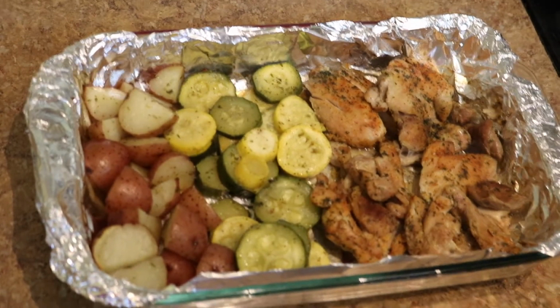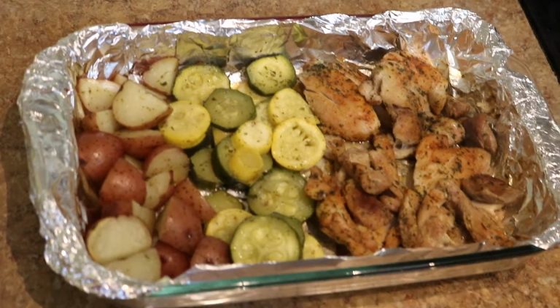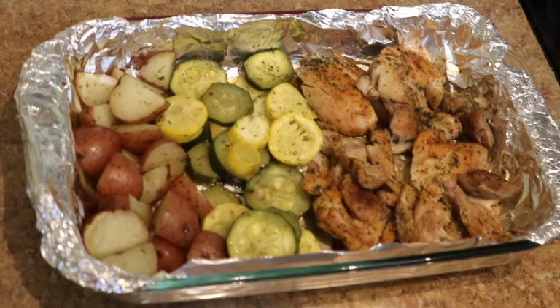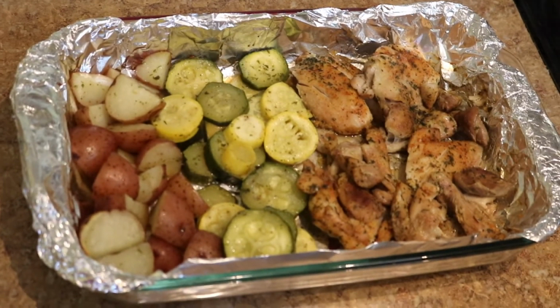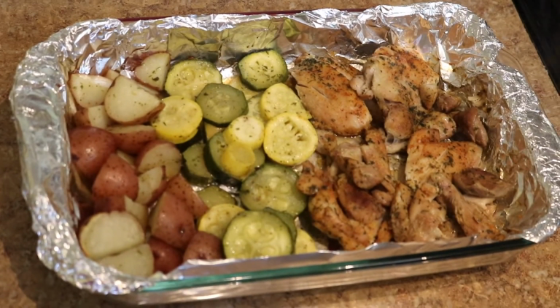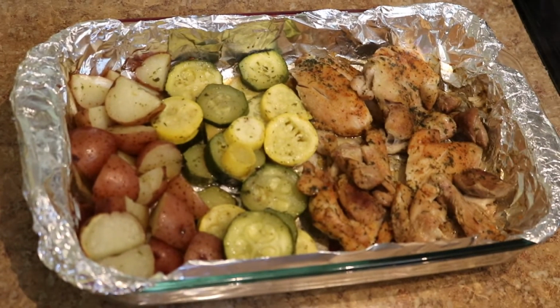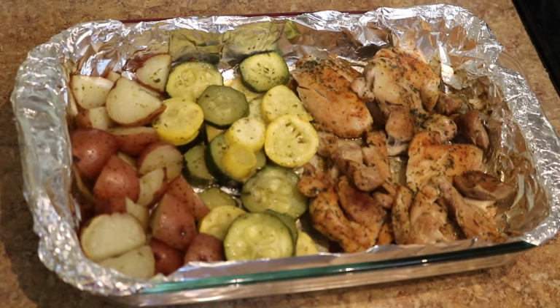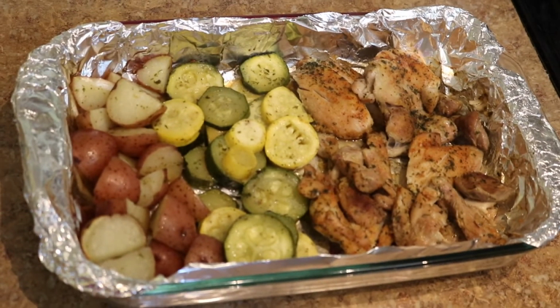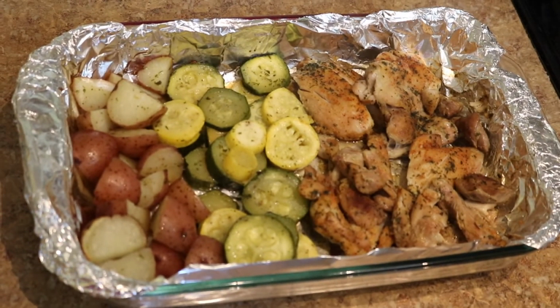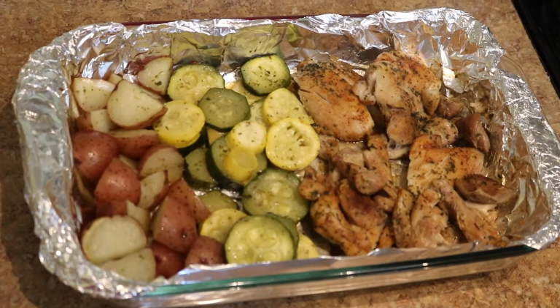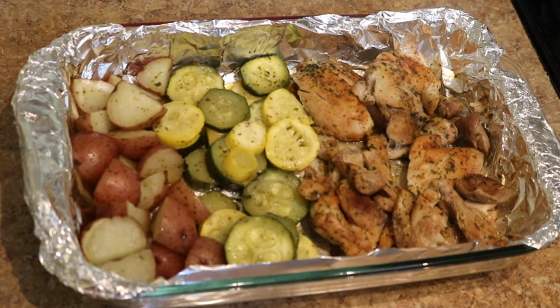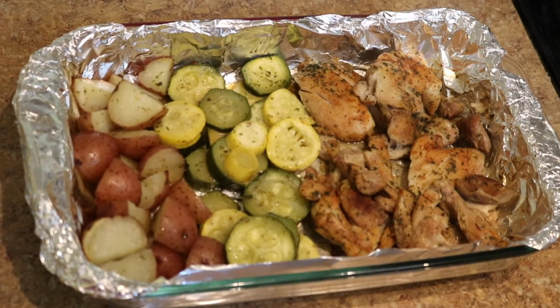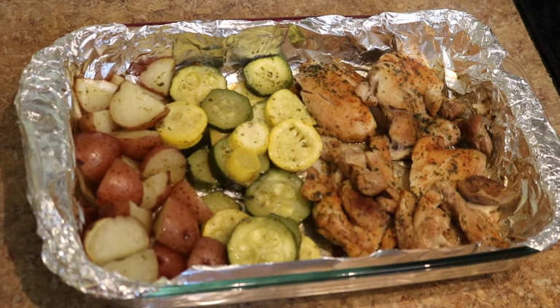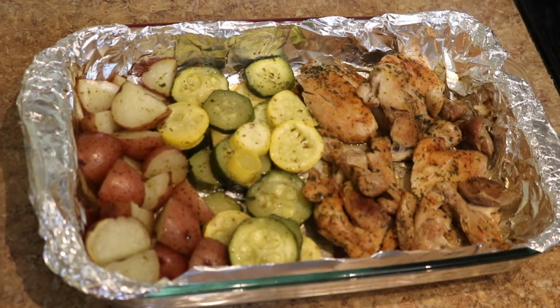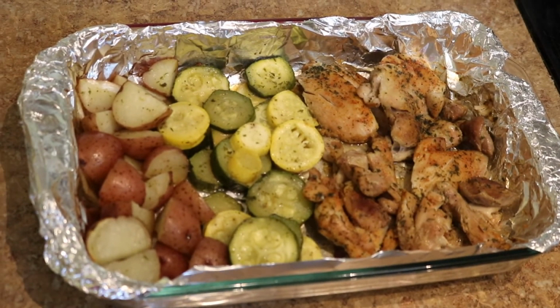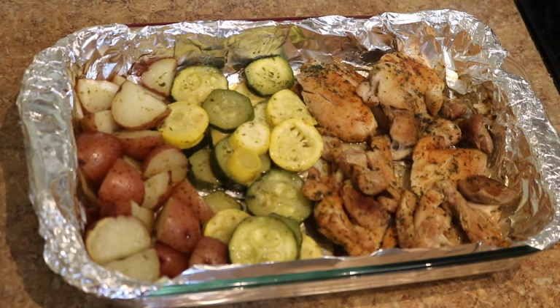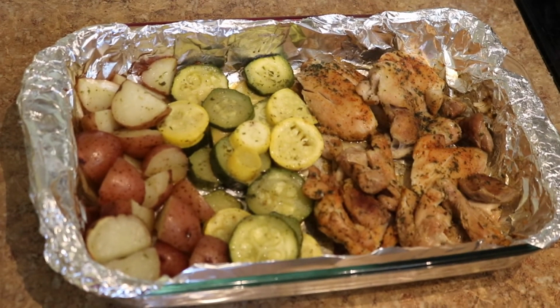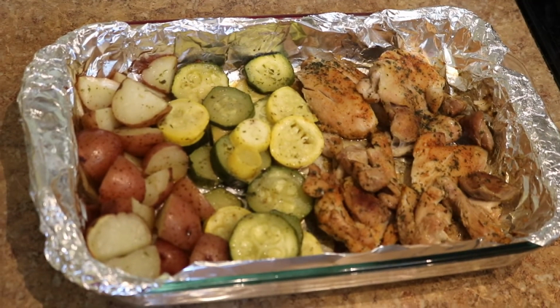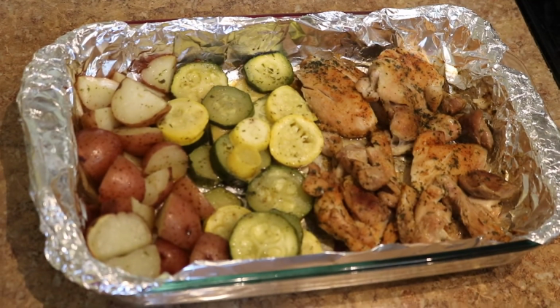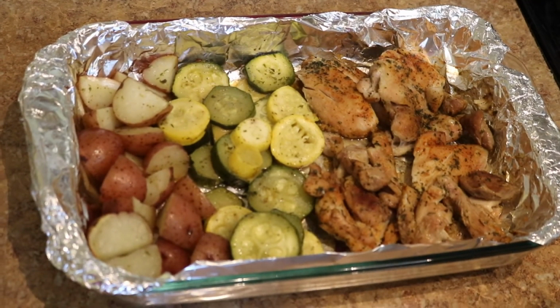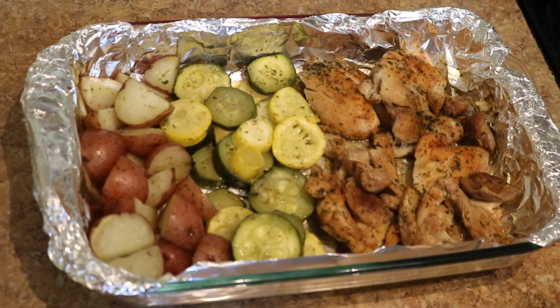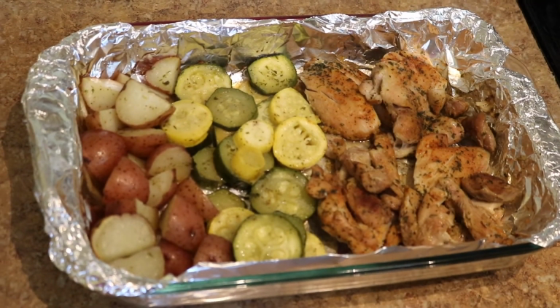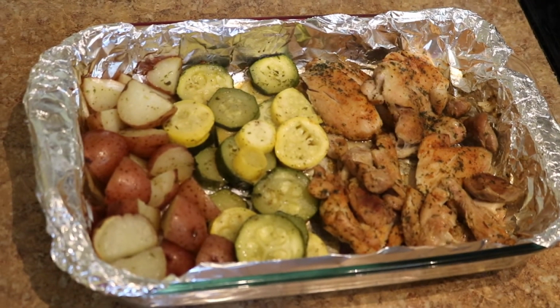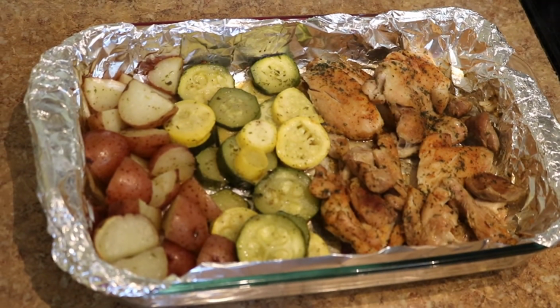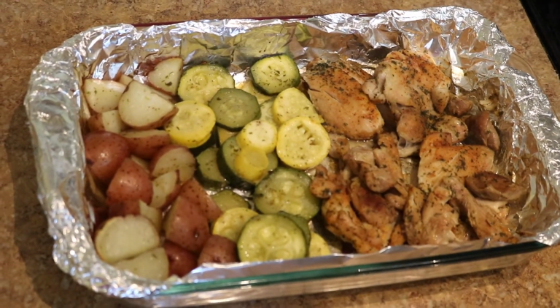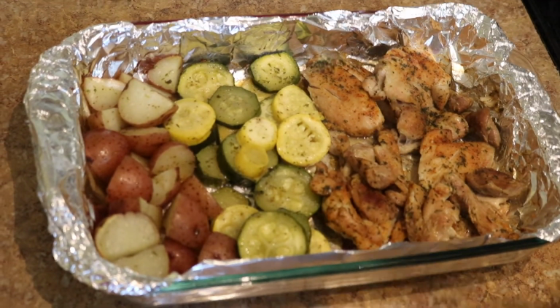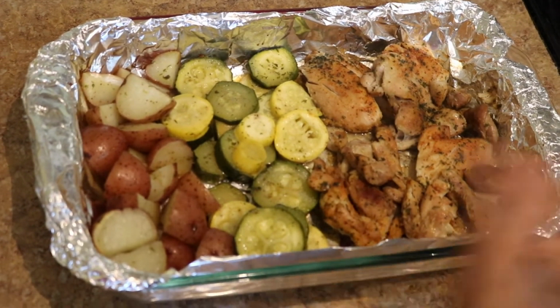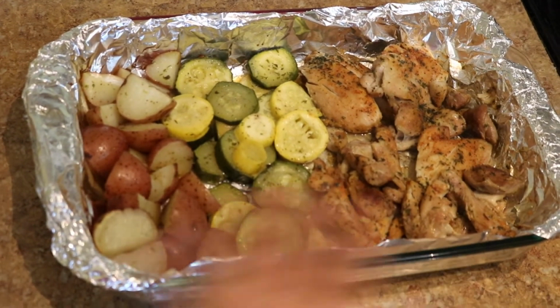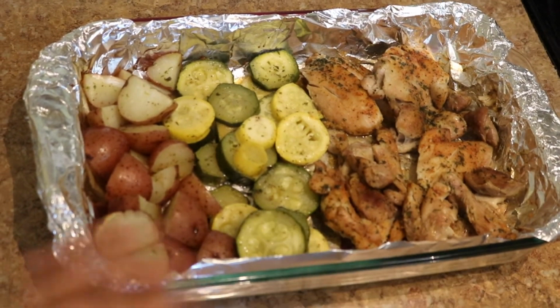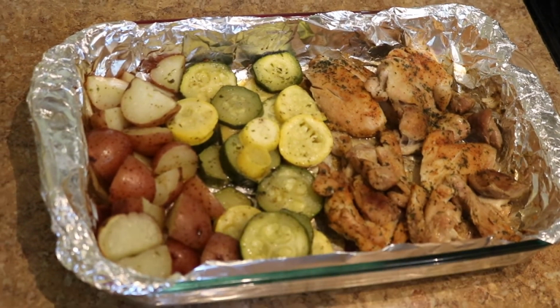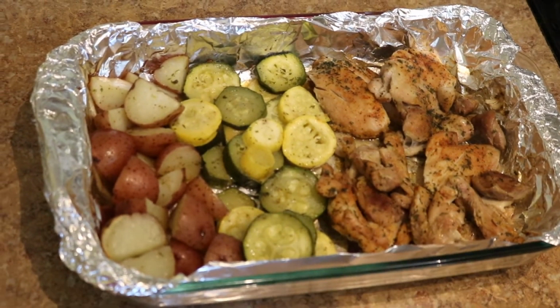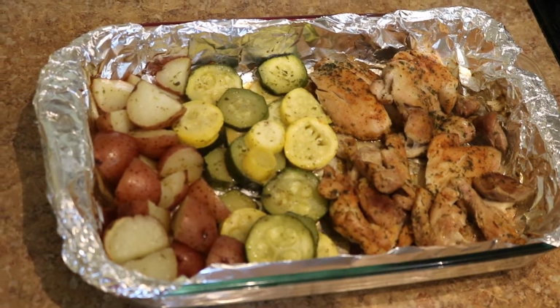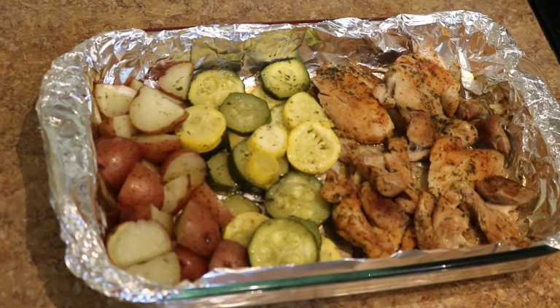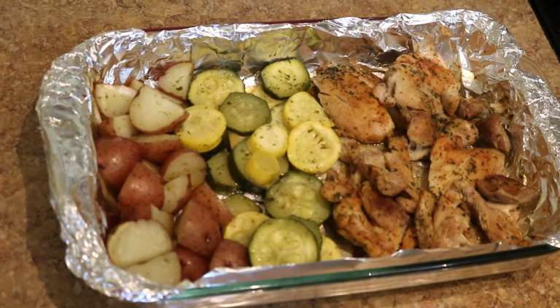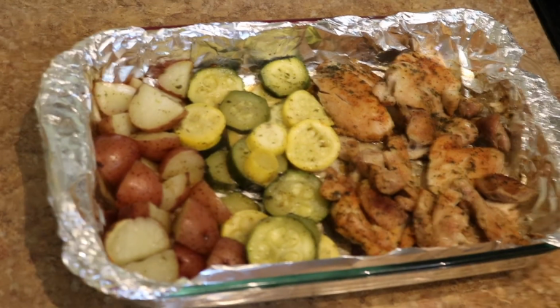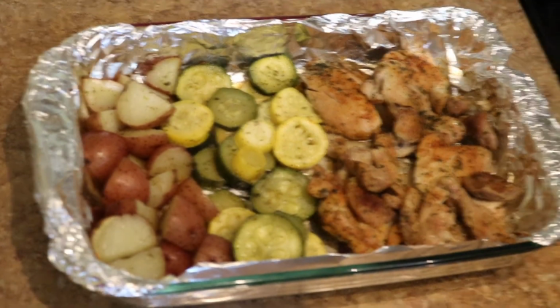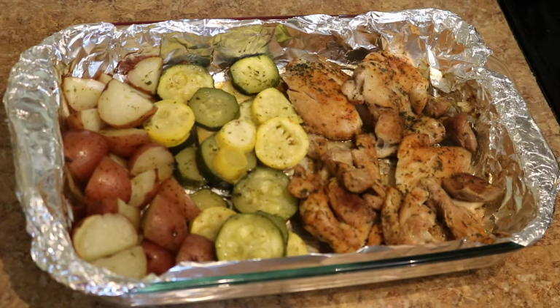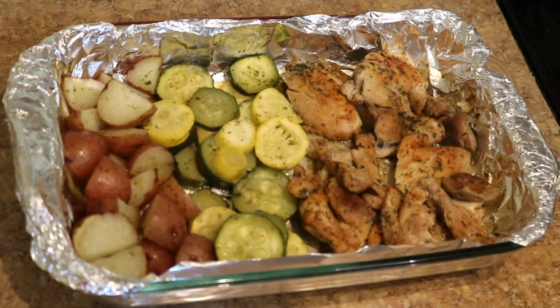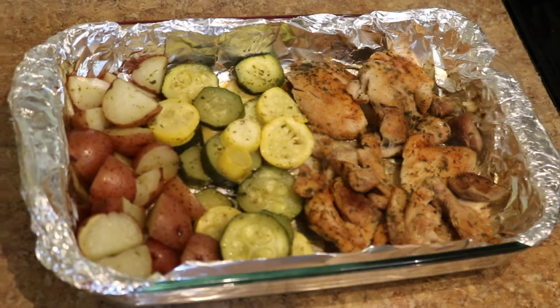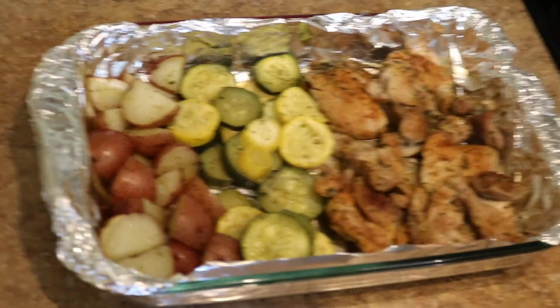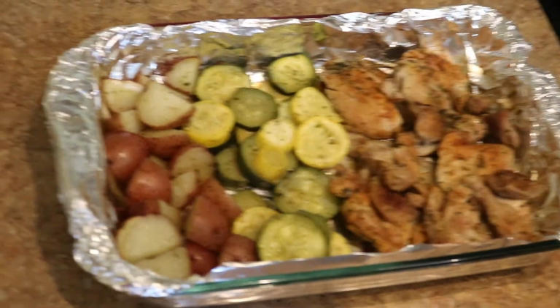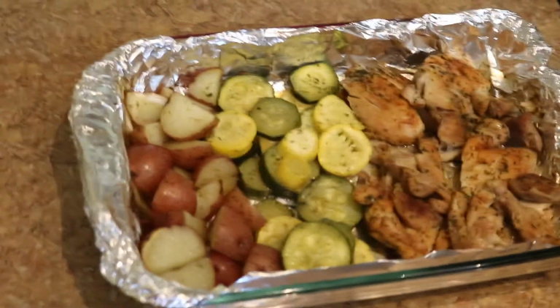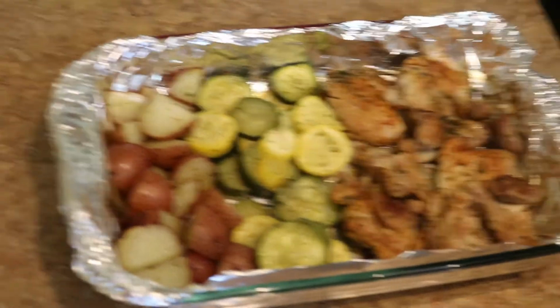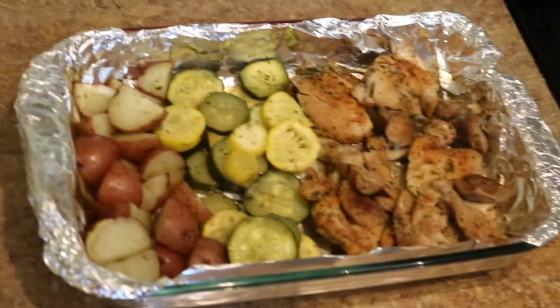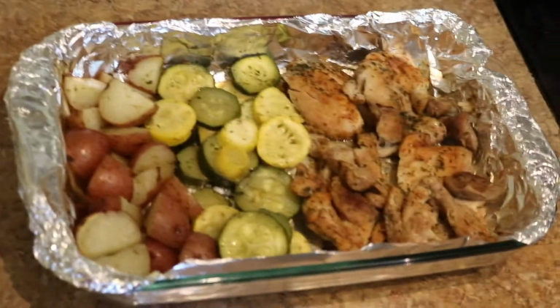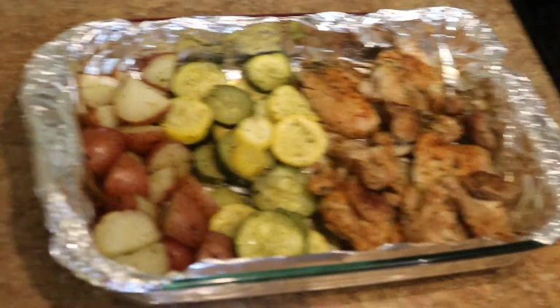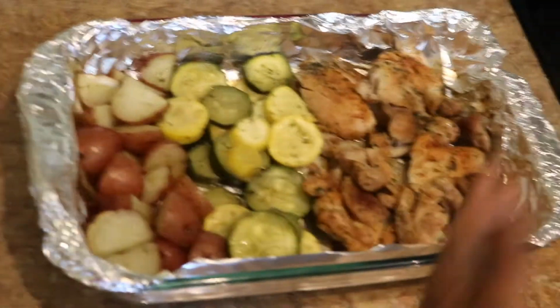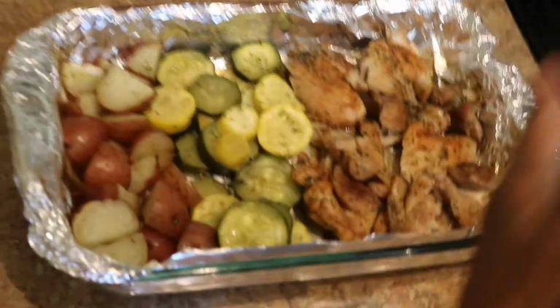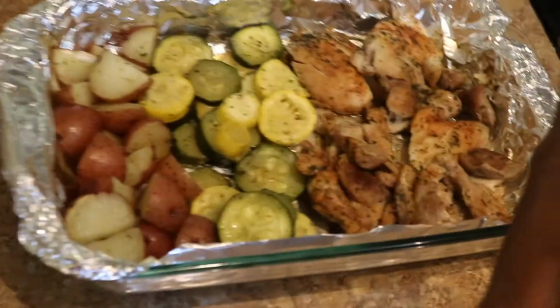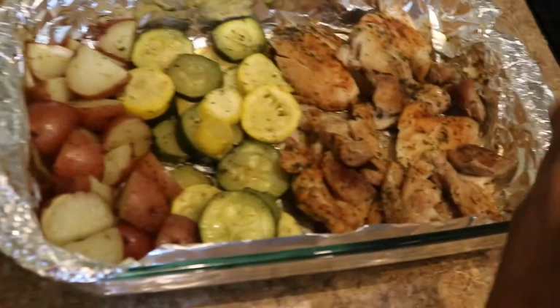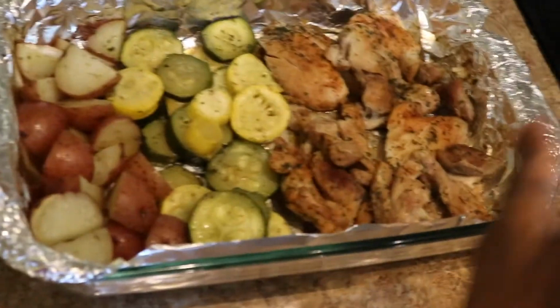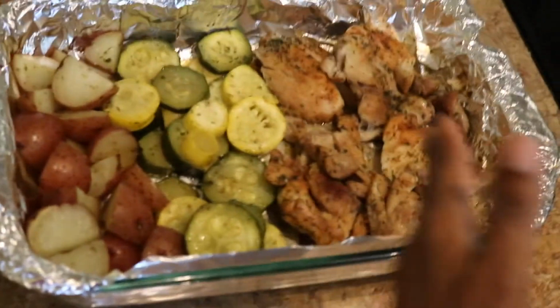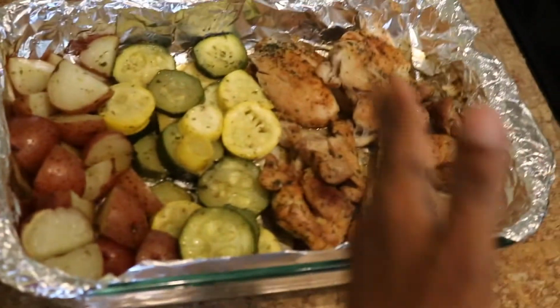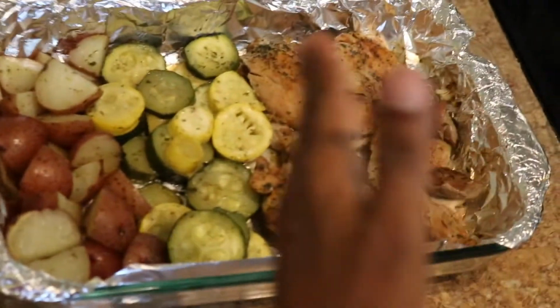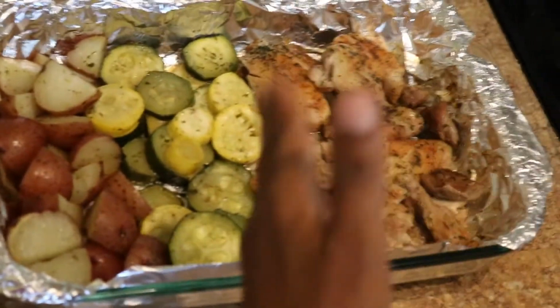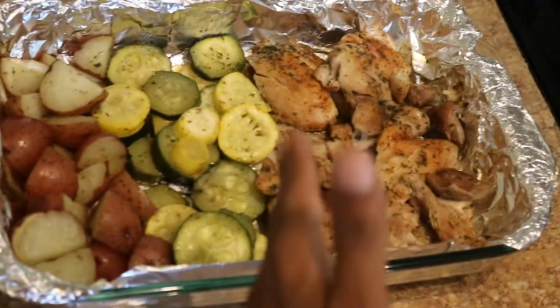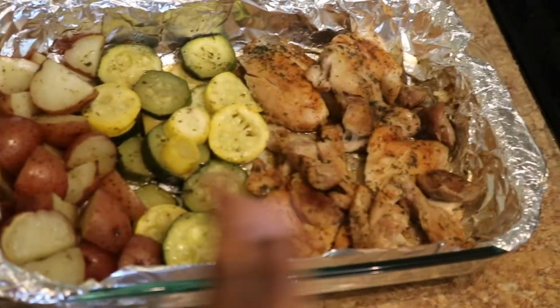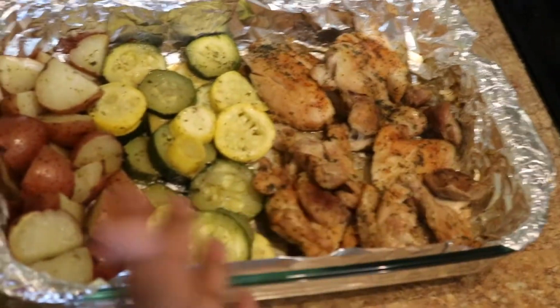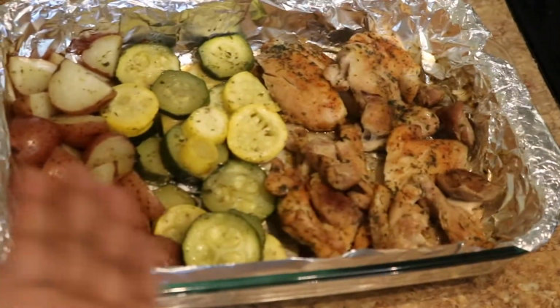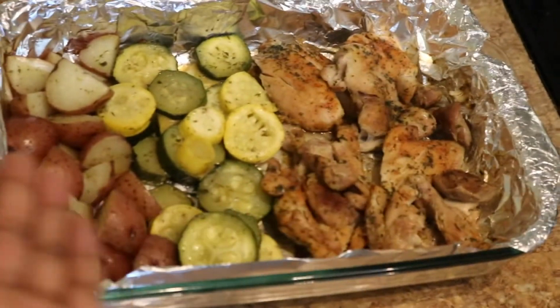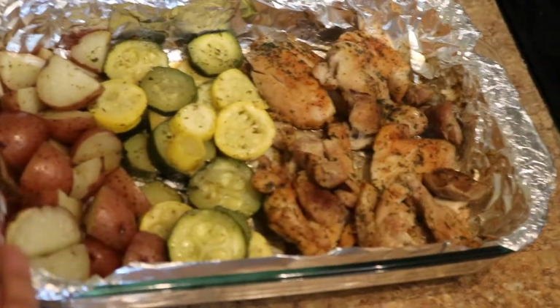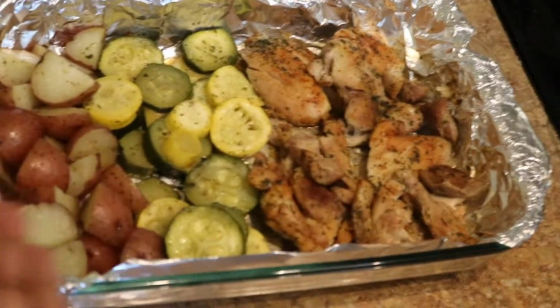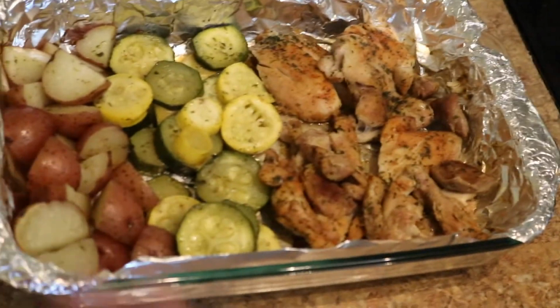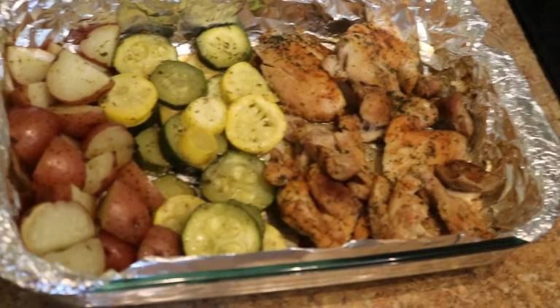Do you eat any rice, Mother? No. Just what's on this pan — chicken, squash, potatoes.